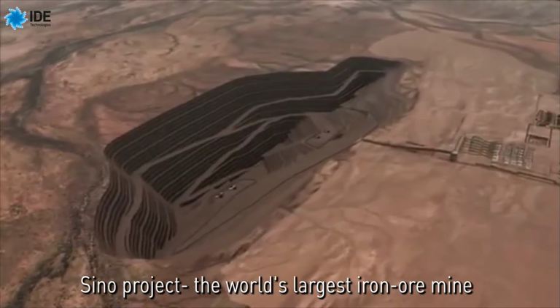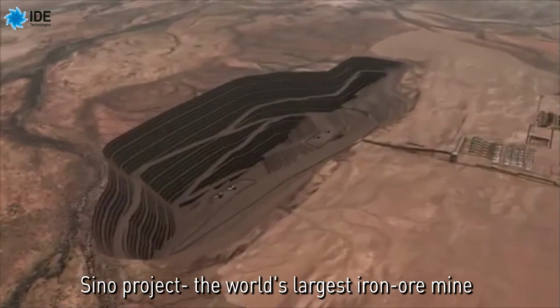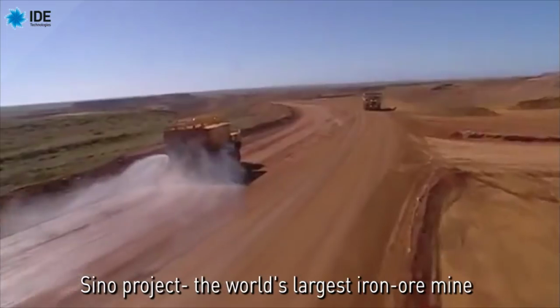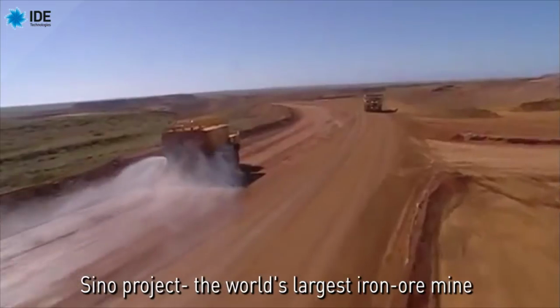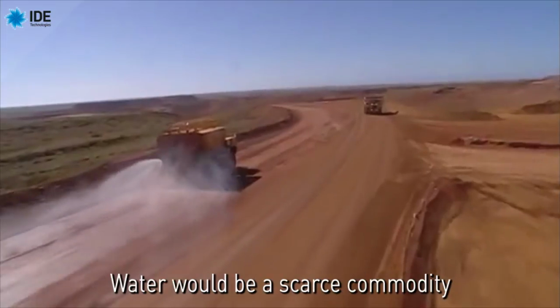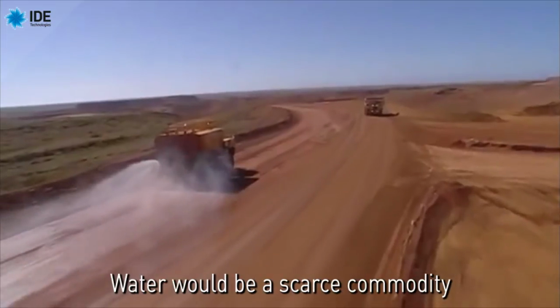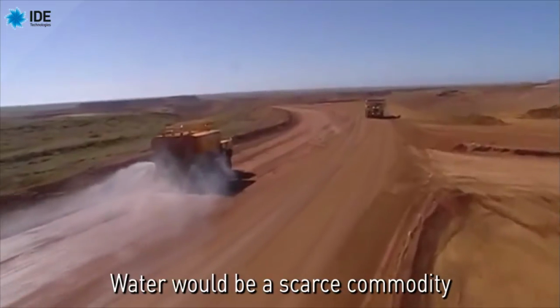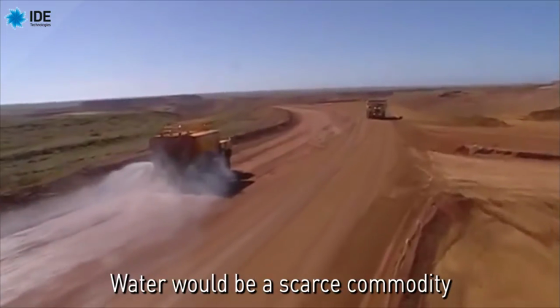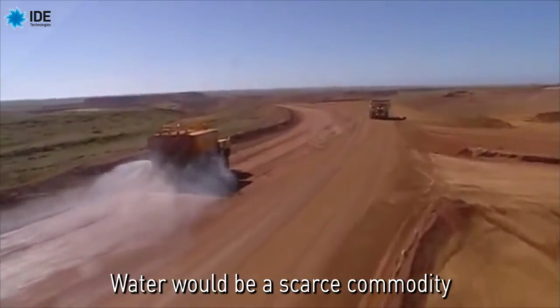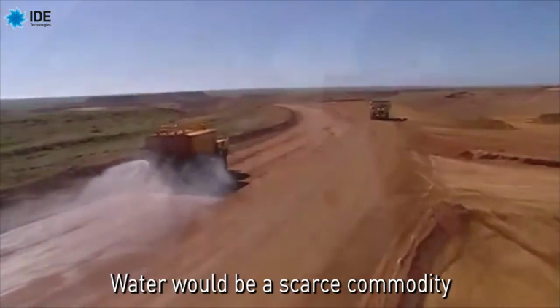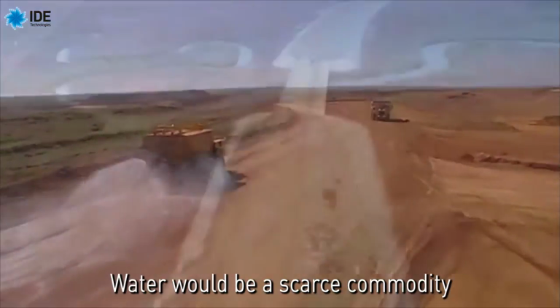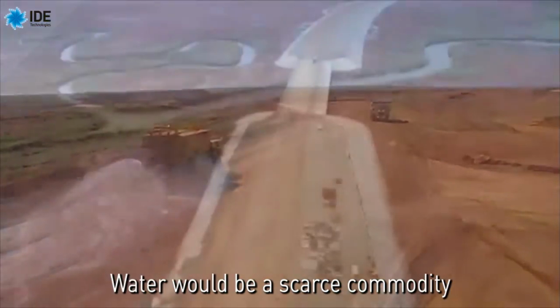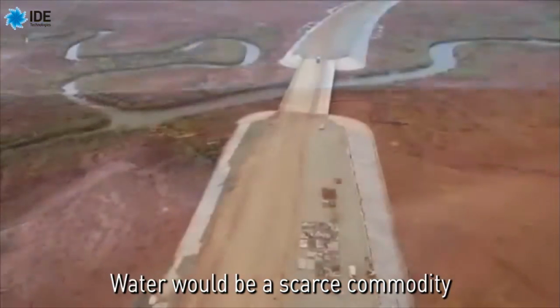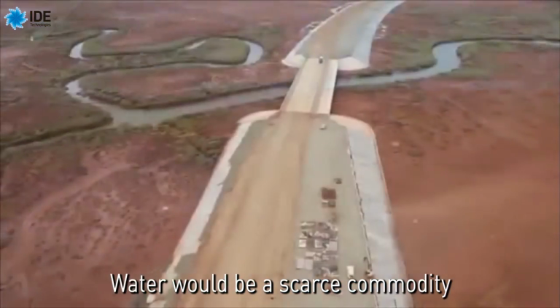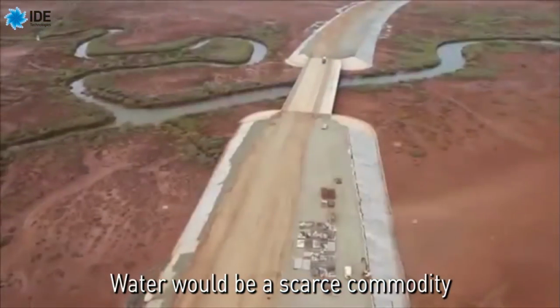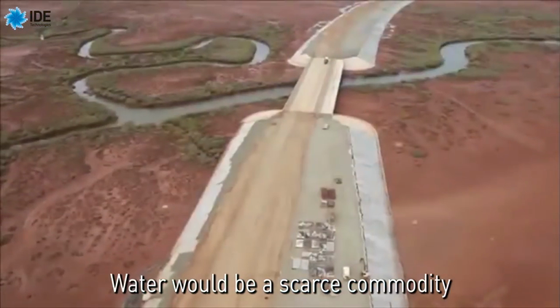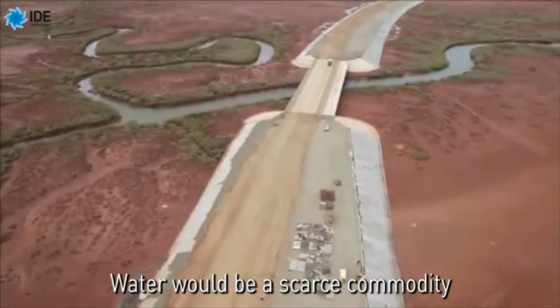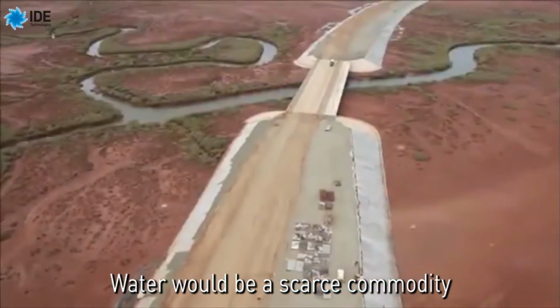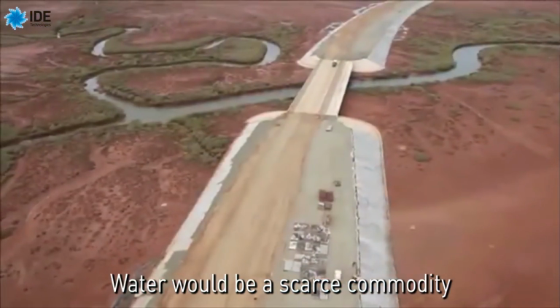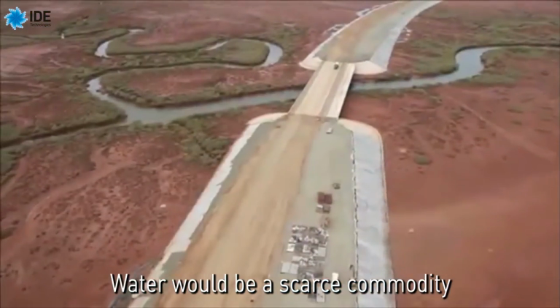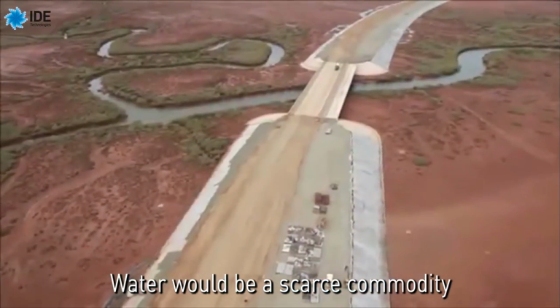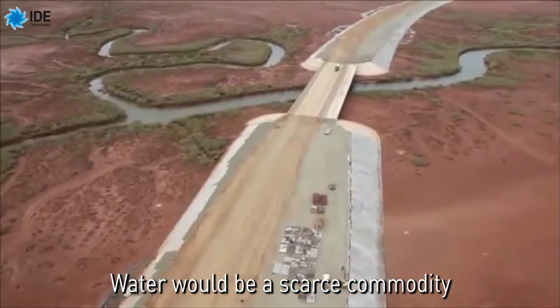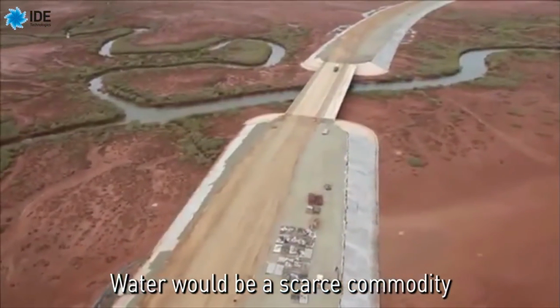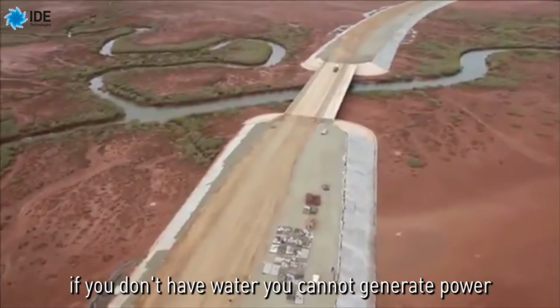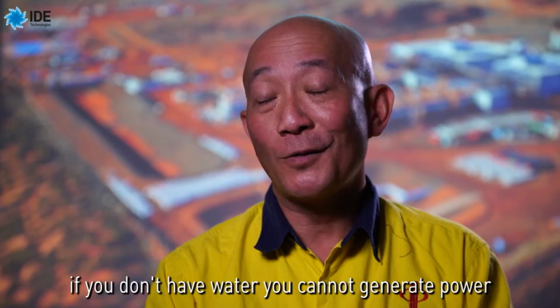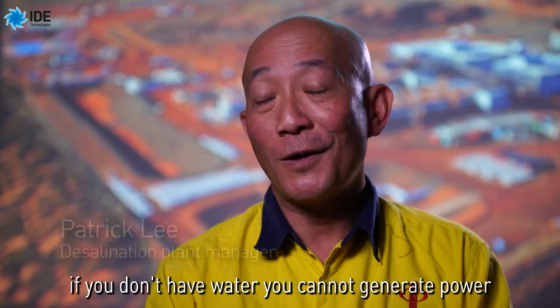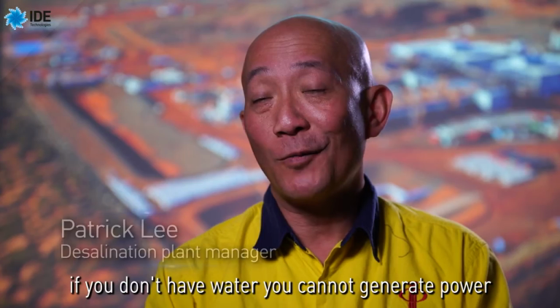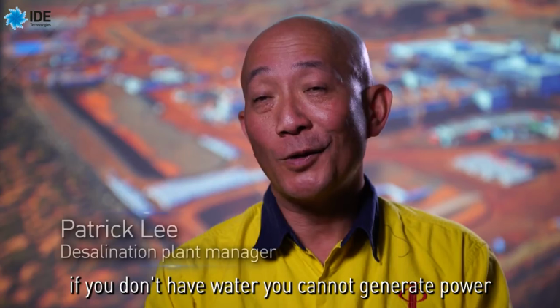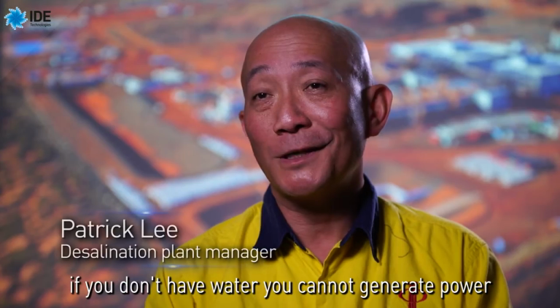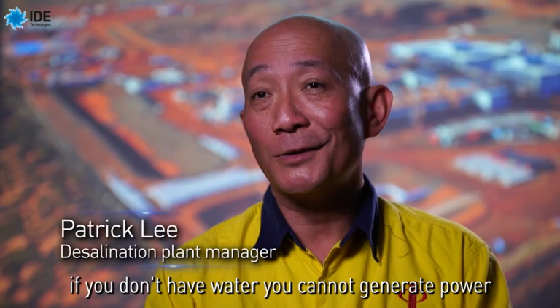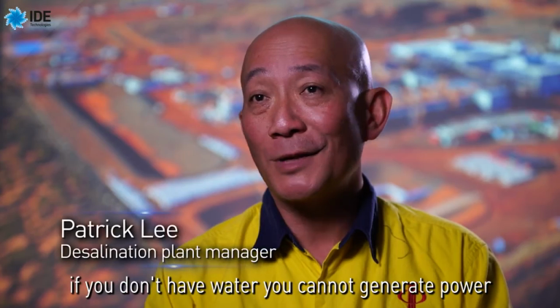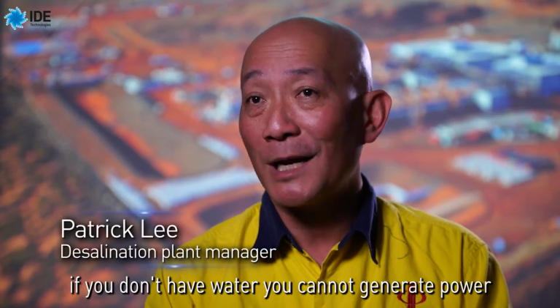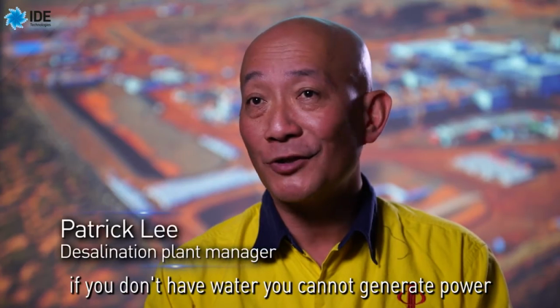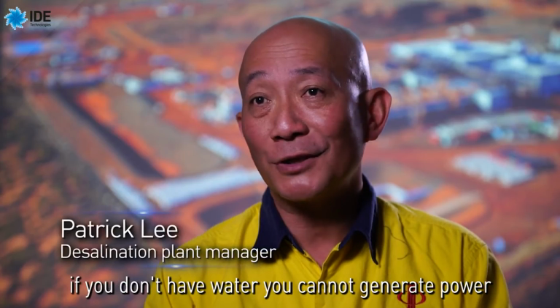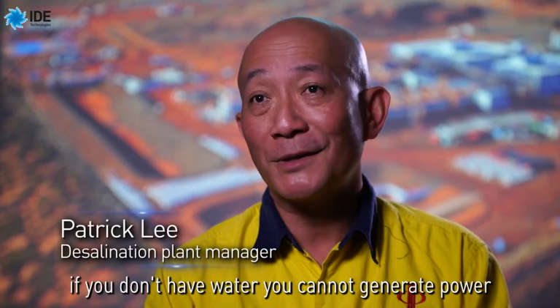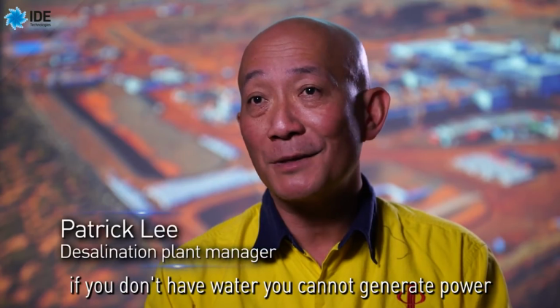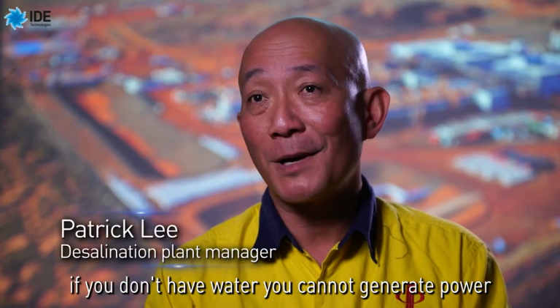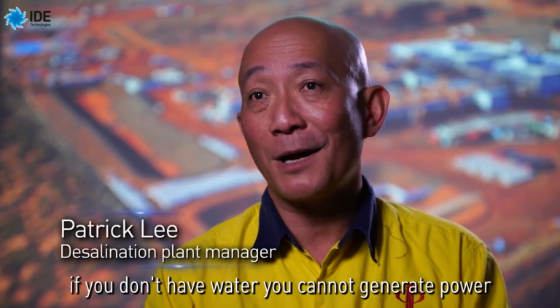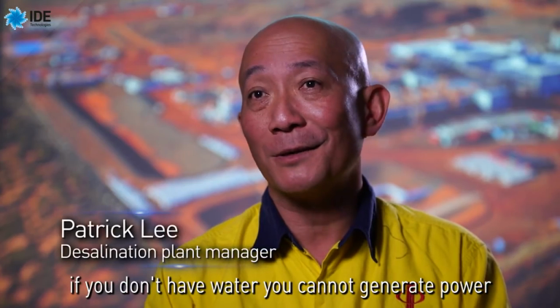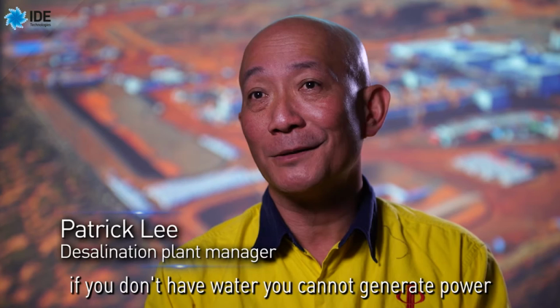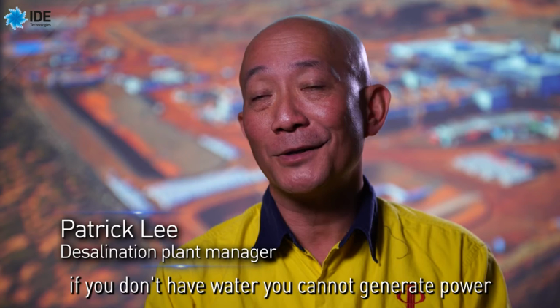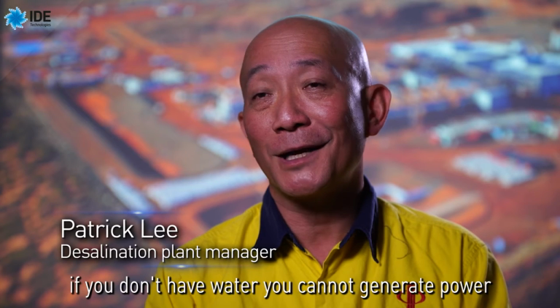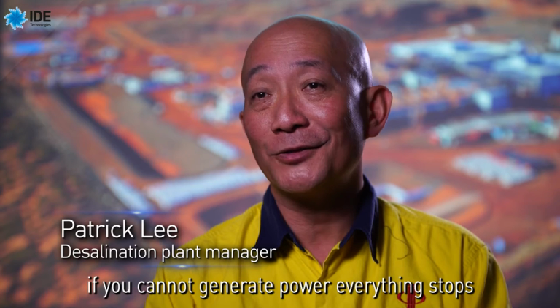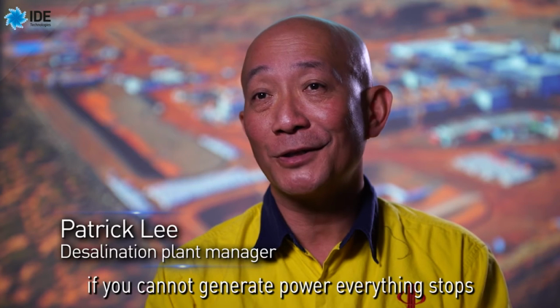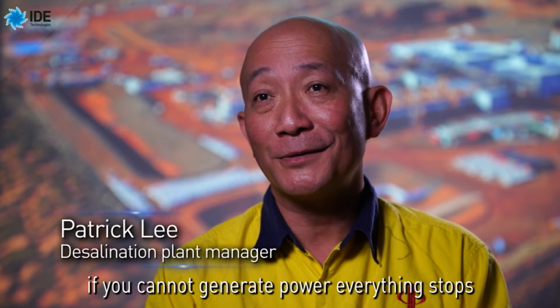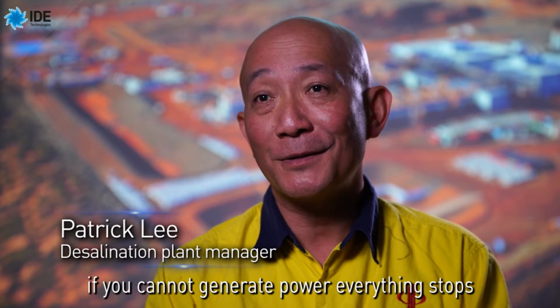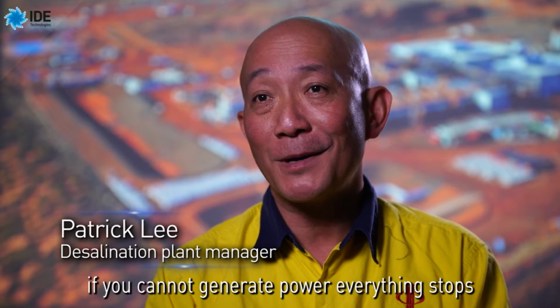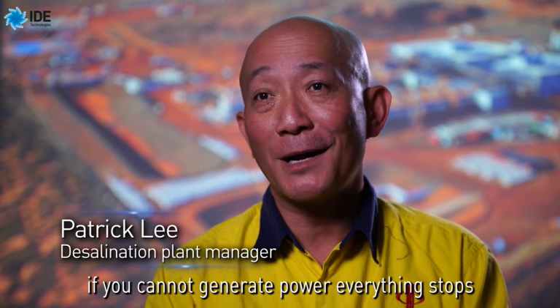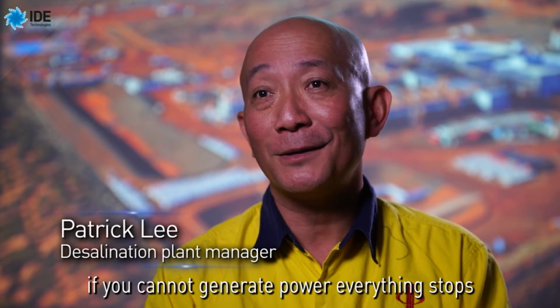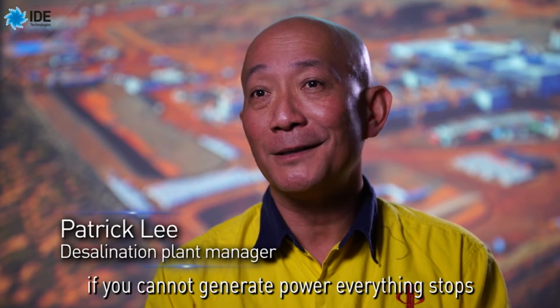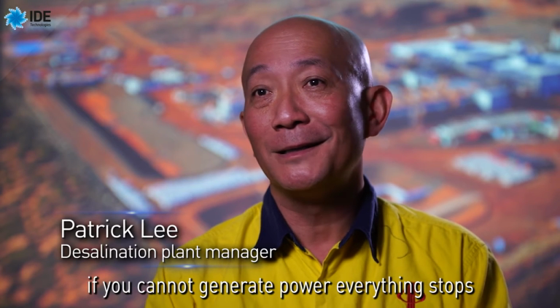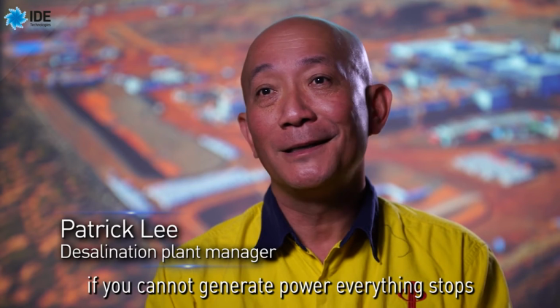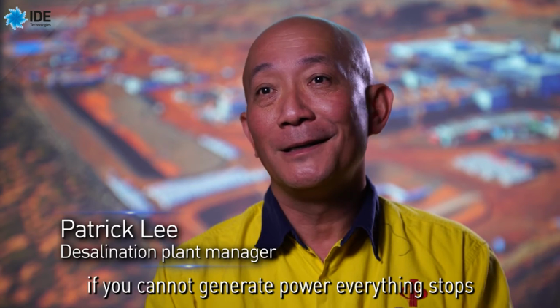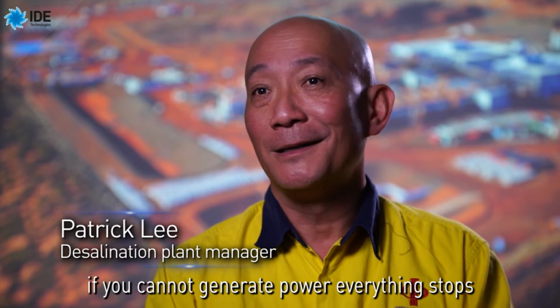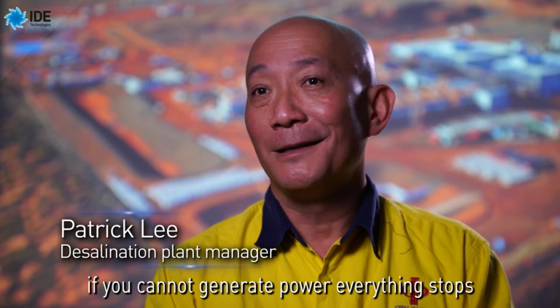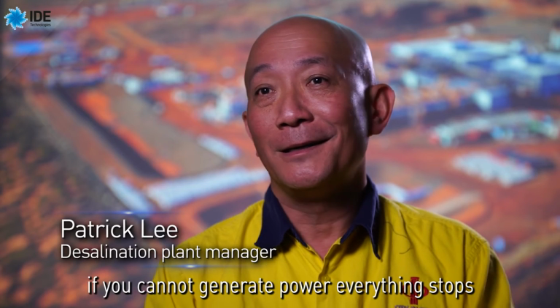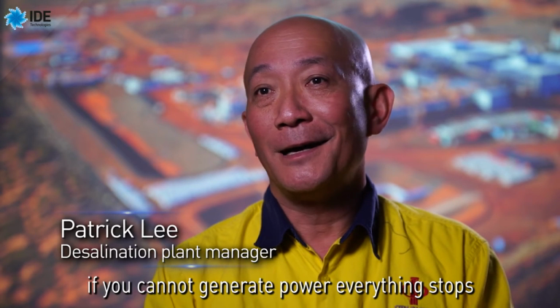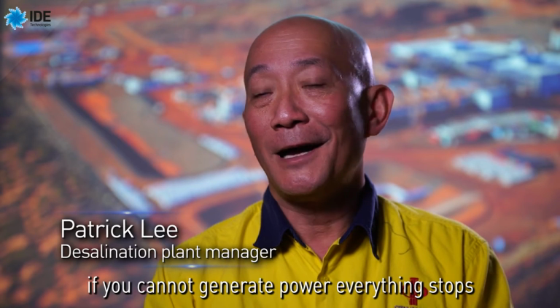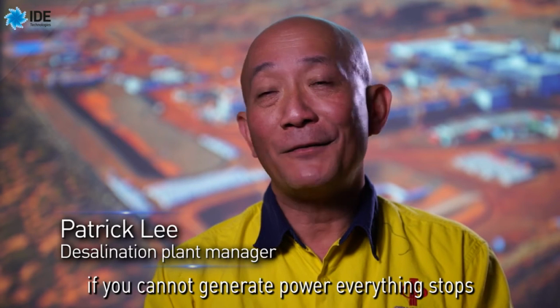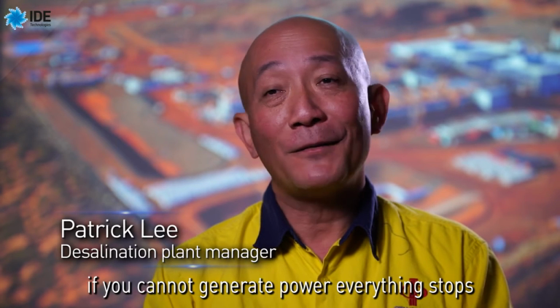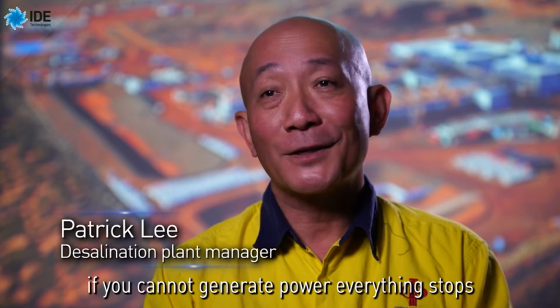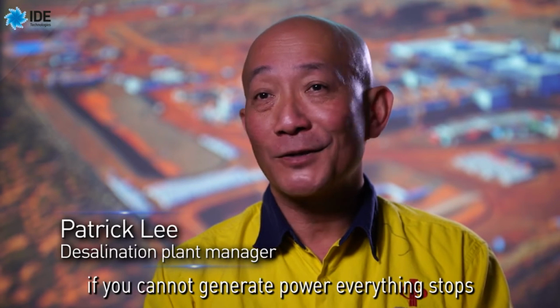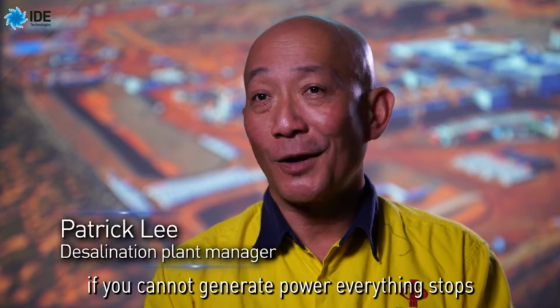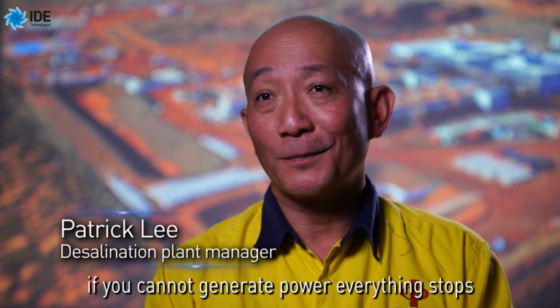Water will be a scarce commodity. If you don't have water, you can't generate power. You can't generate power — everything stops.